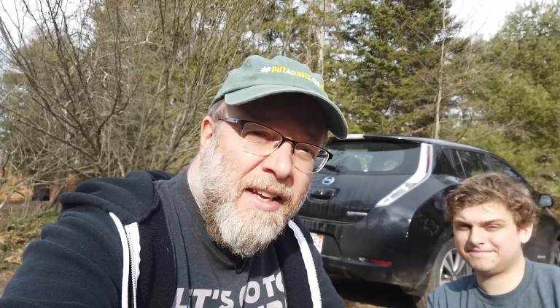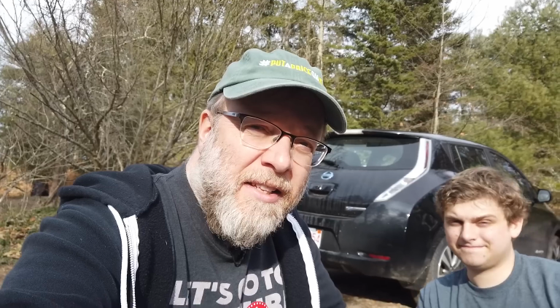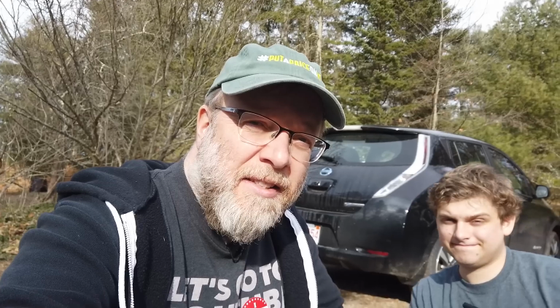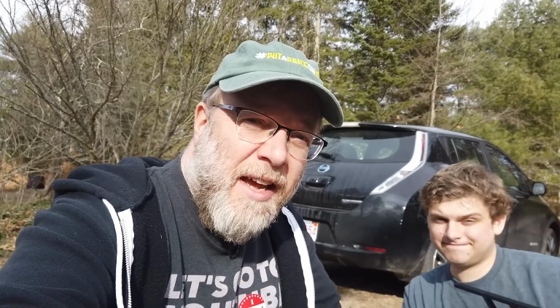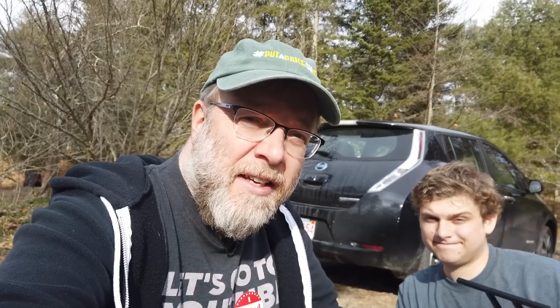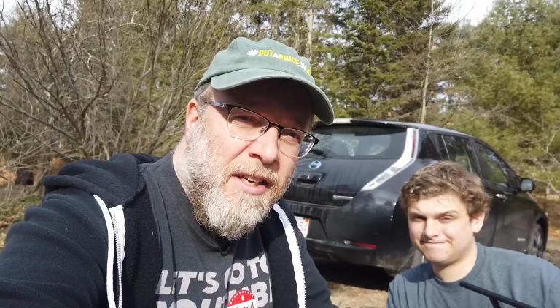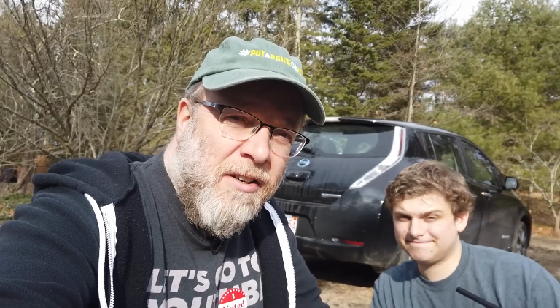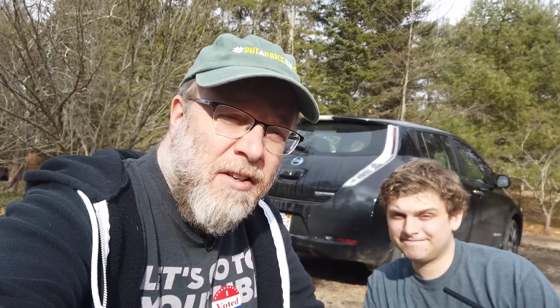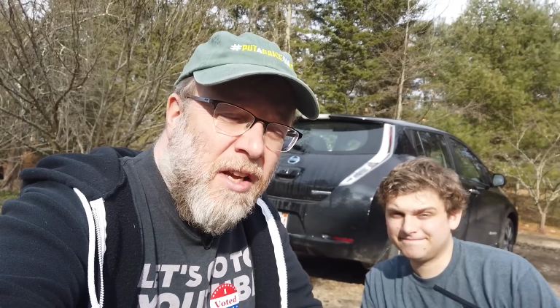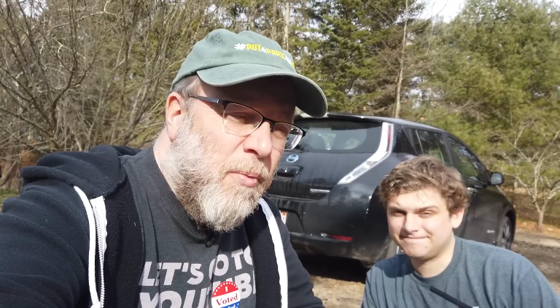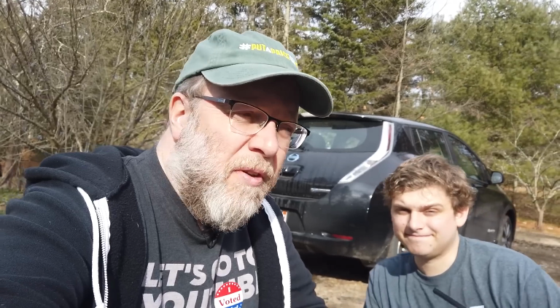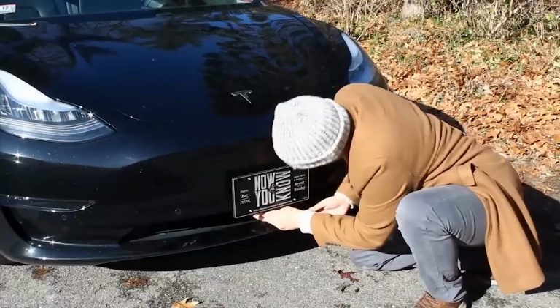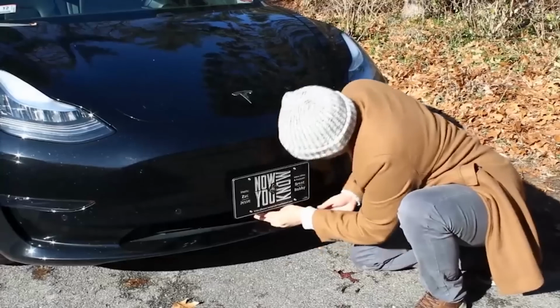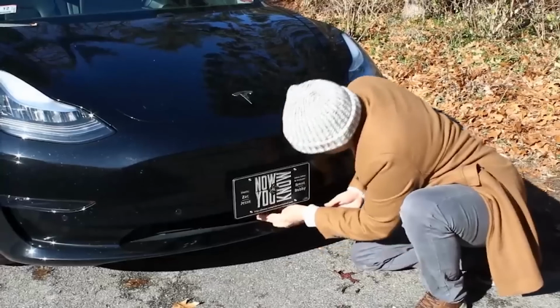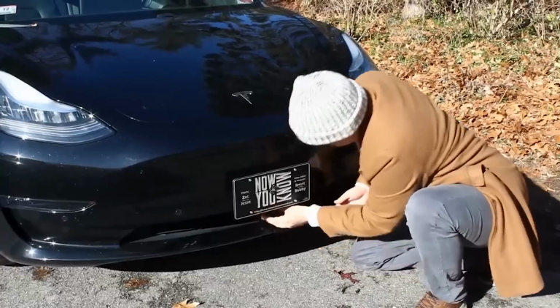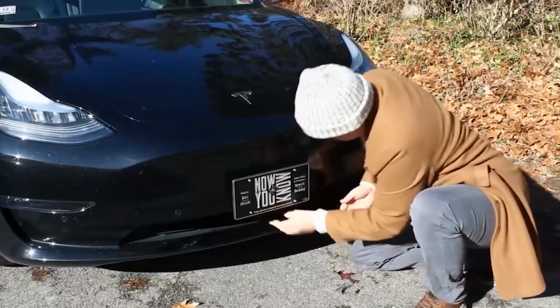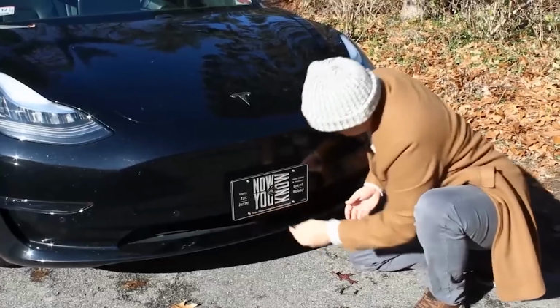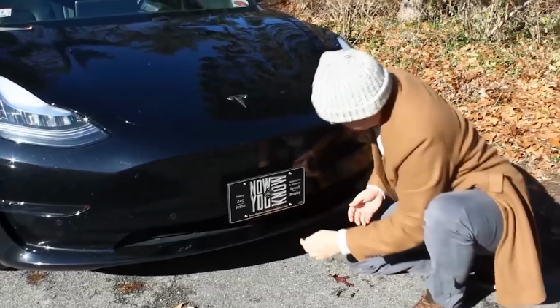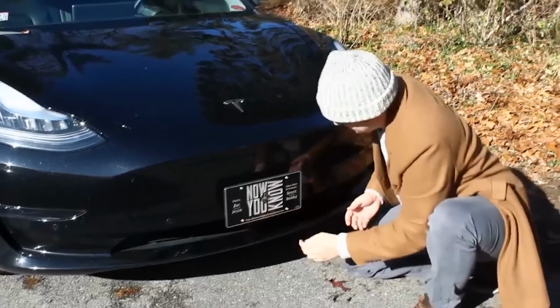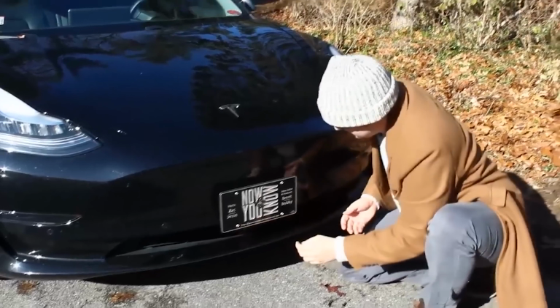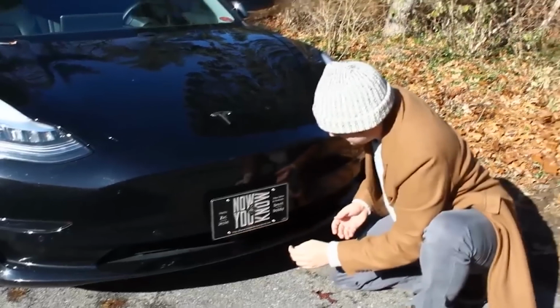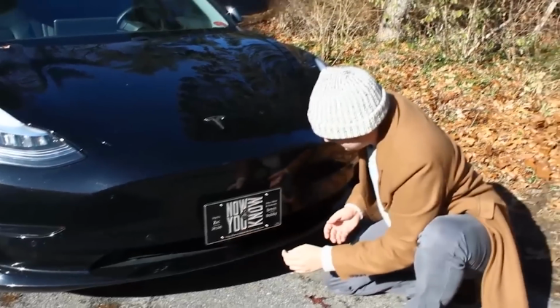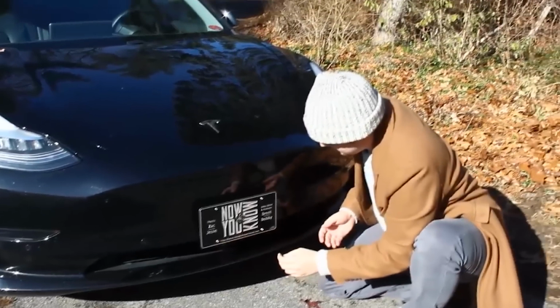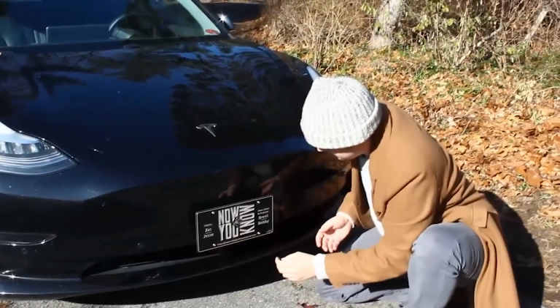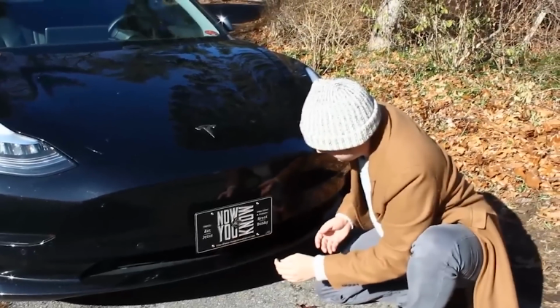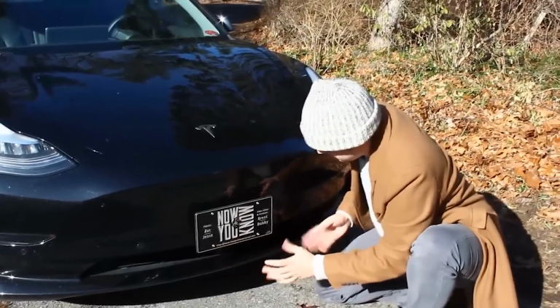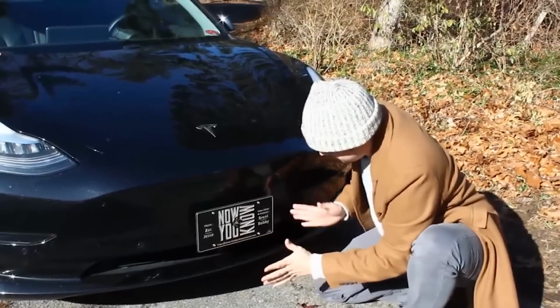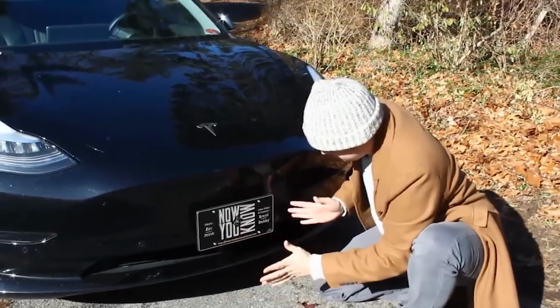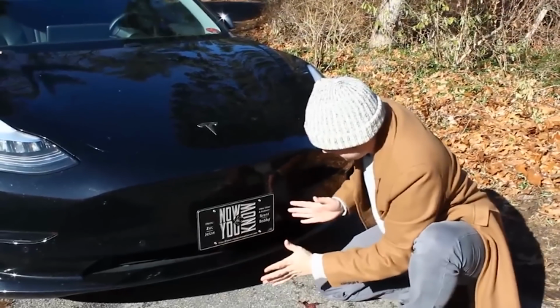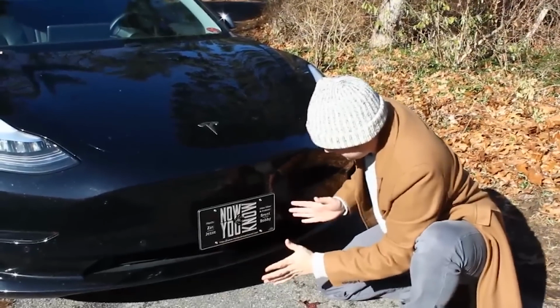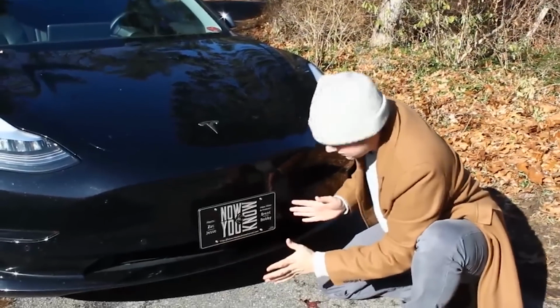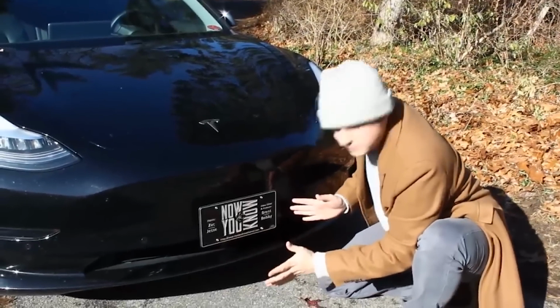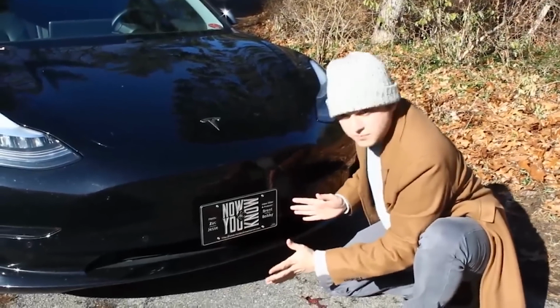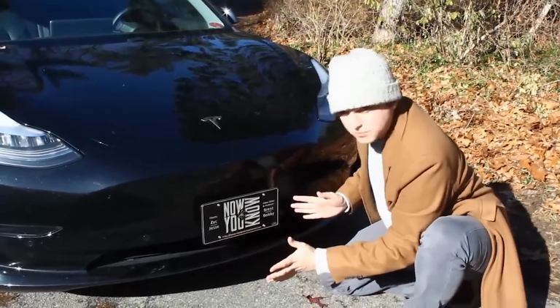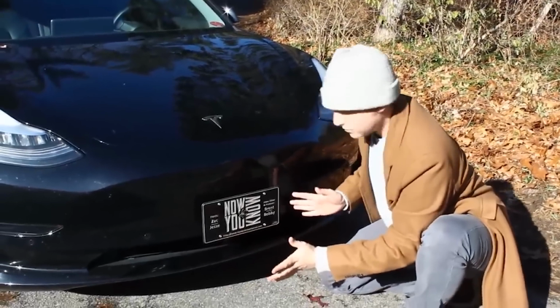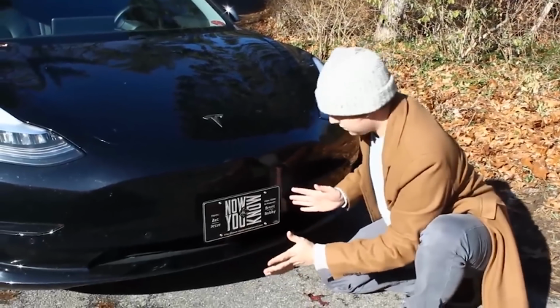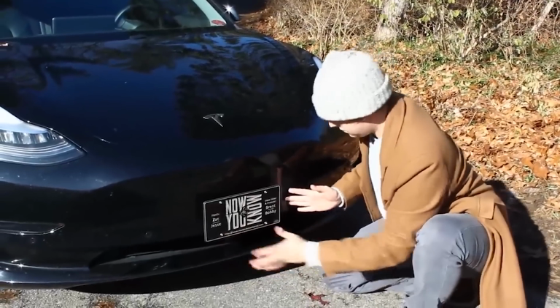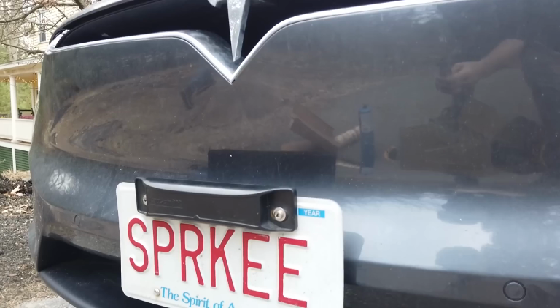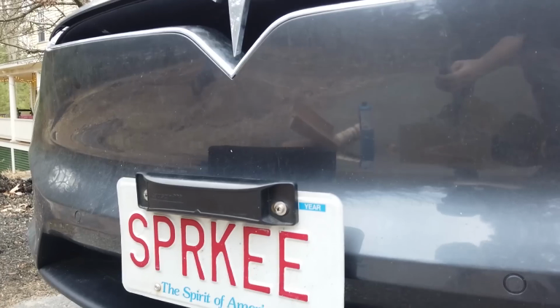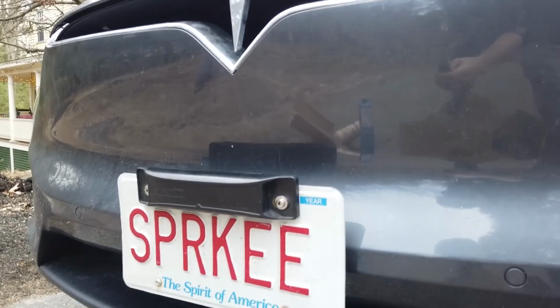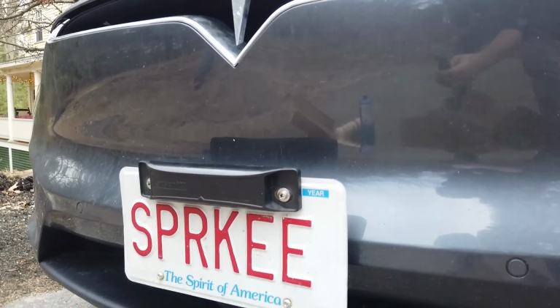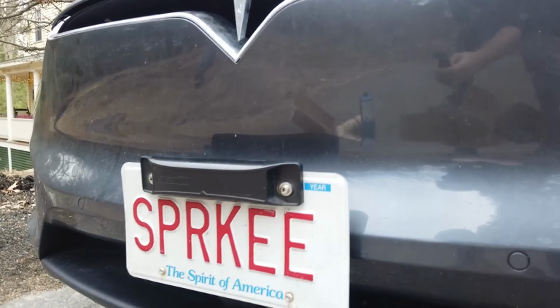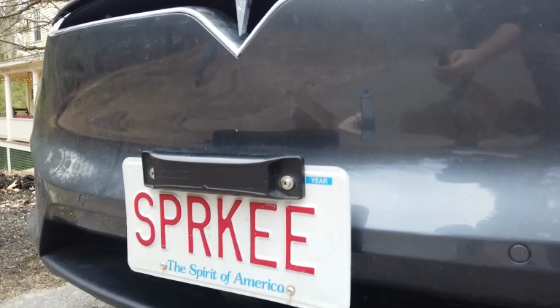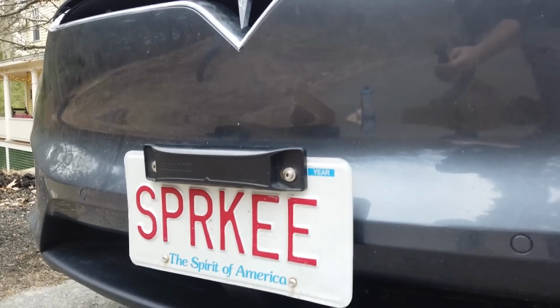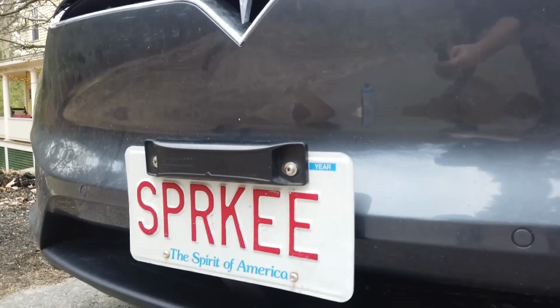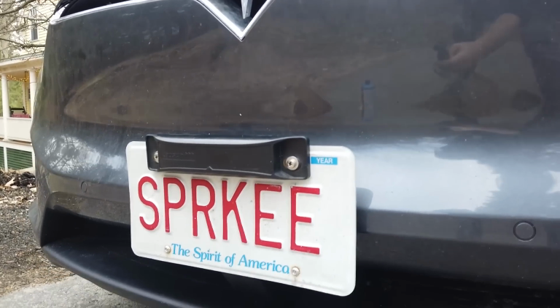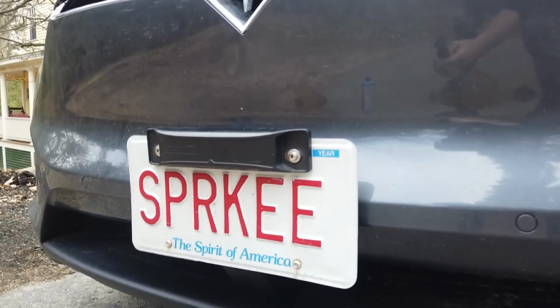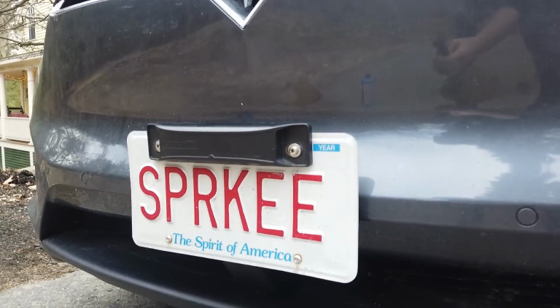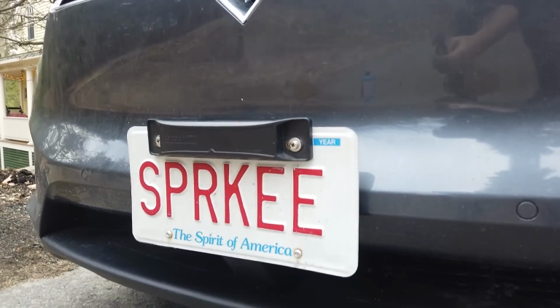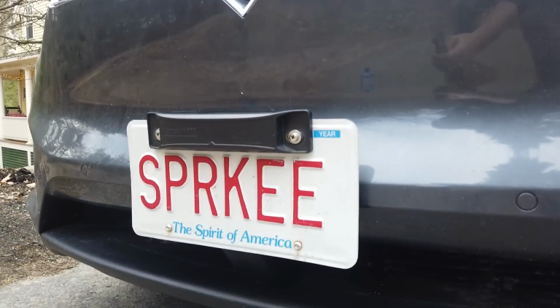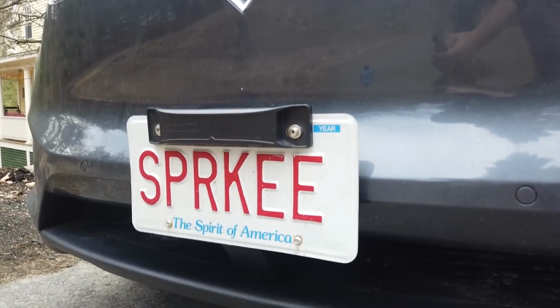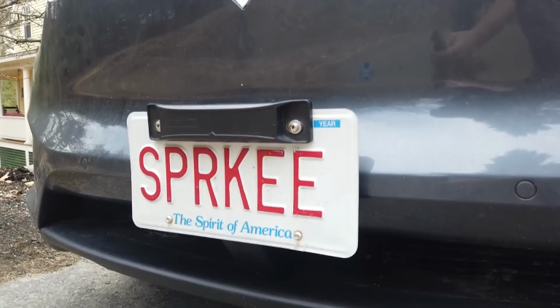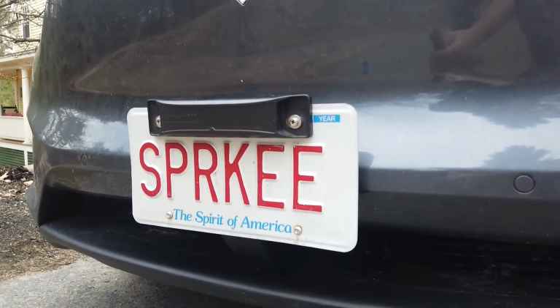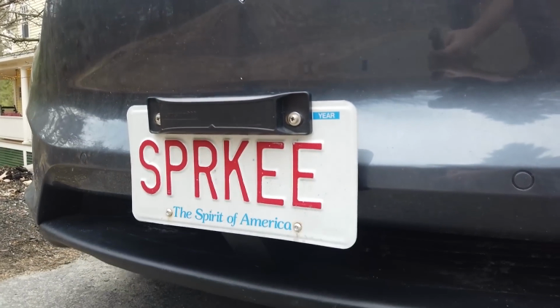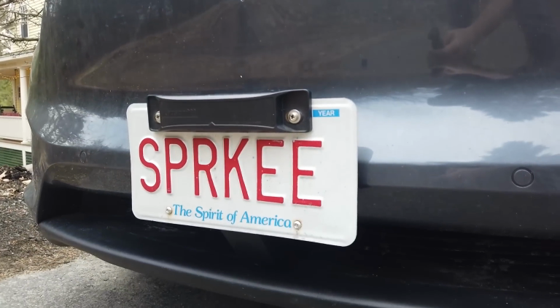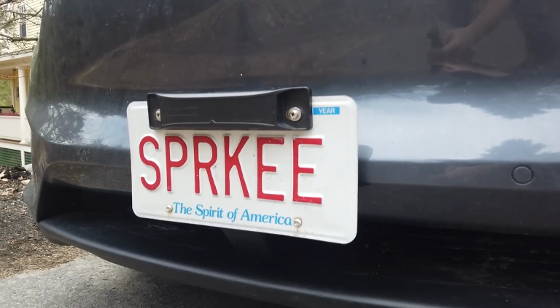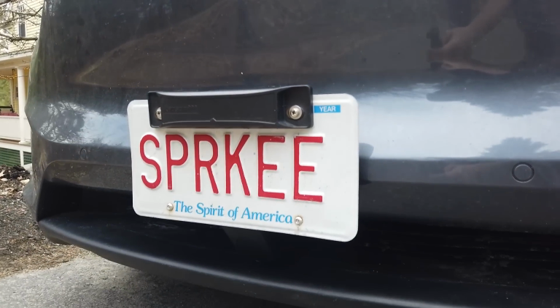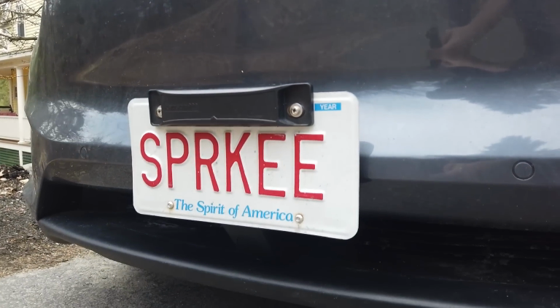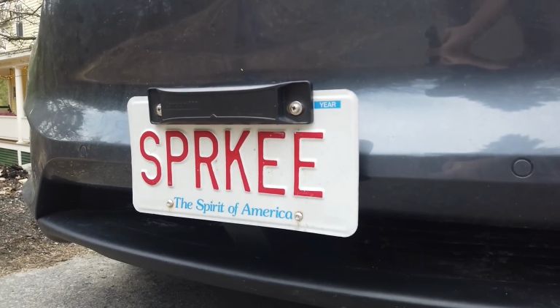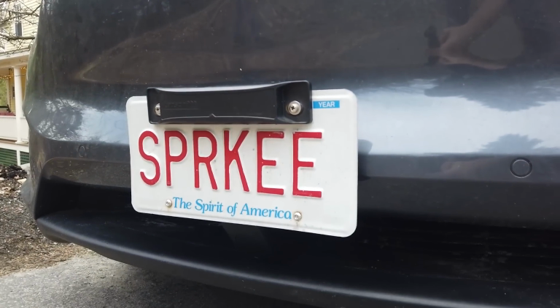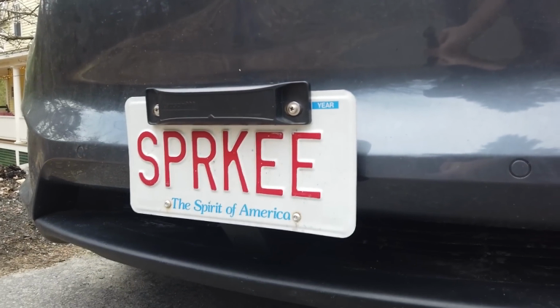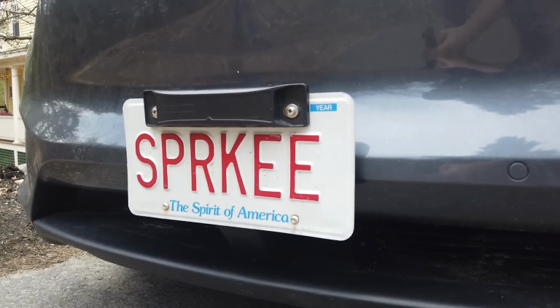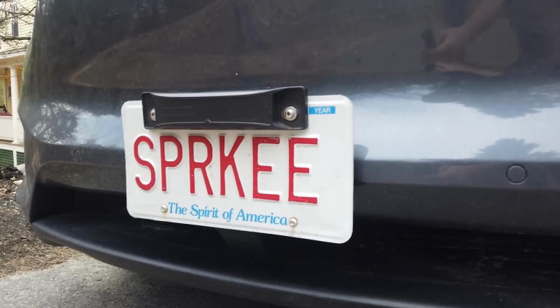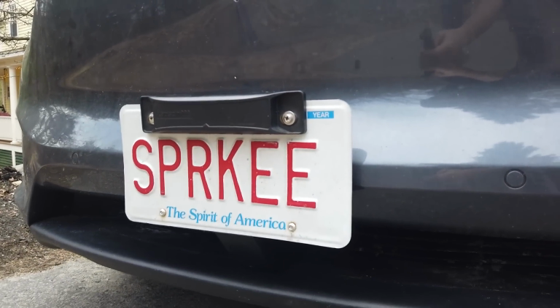Hey, it's Zach here. We've already shown you the snap plate that goes on the Model 3. Today we're going to show you the snap plate version for the Model X.